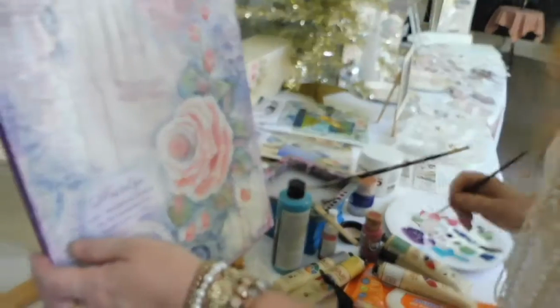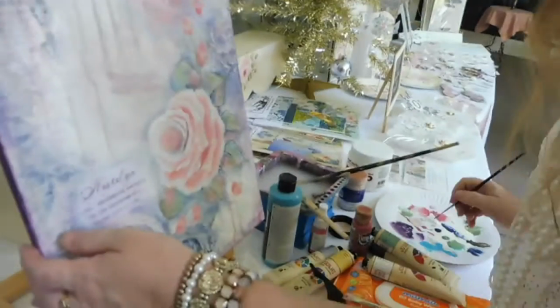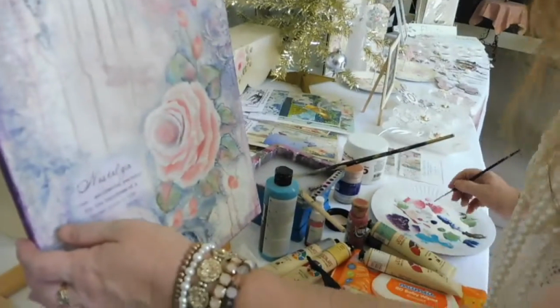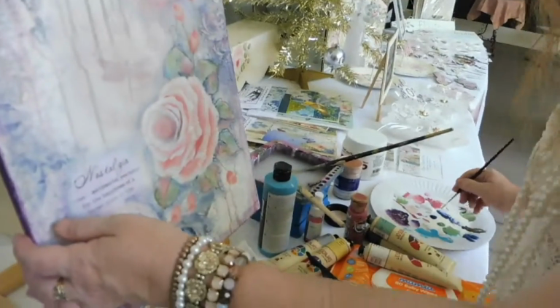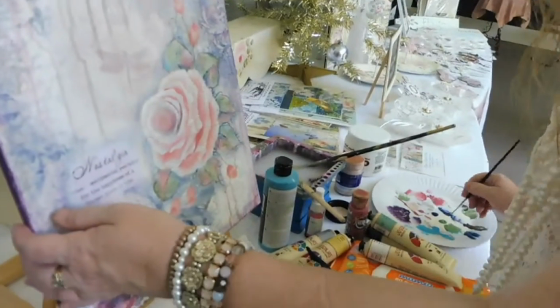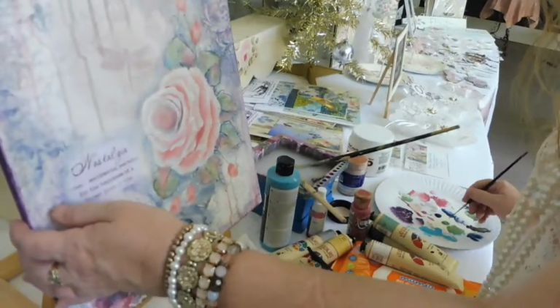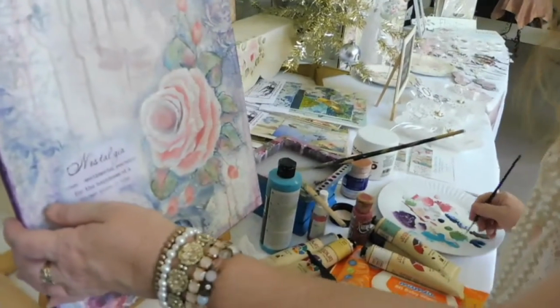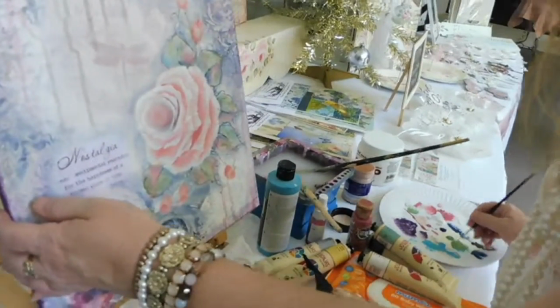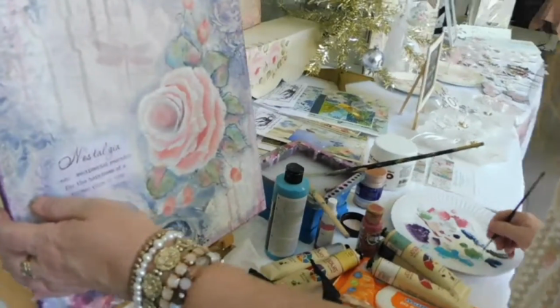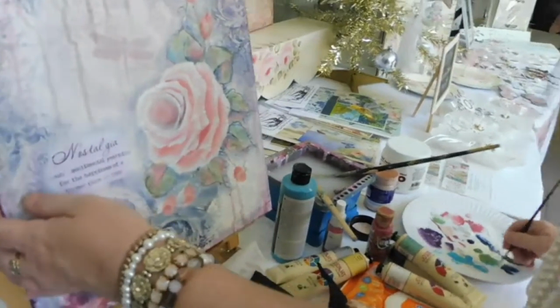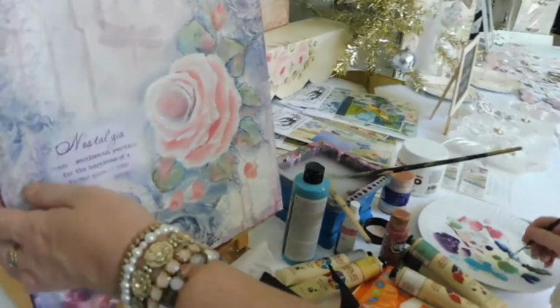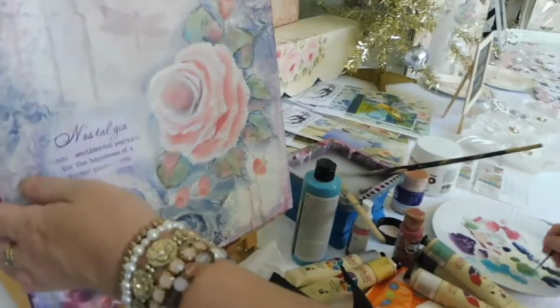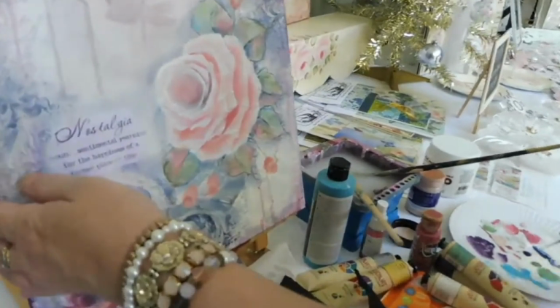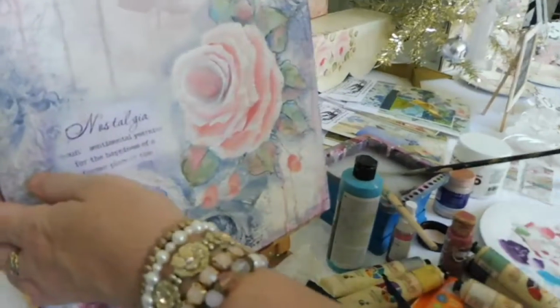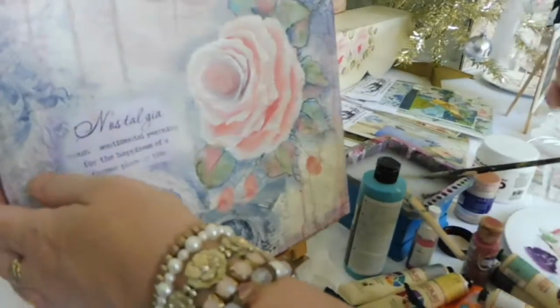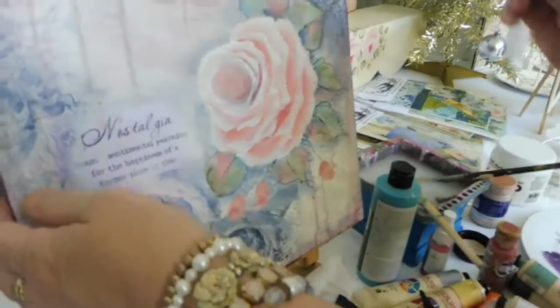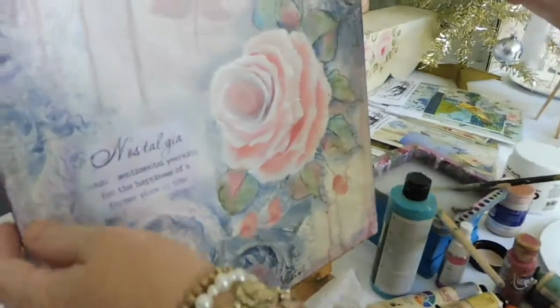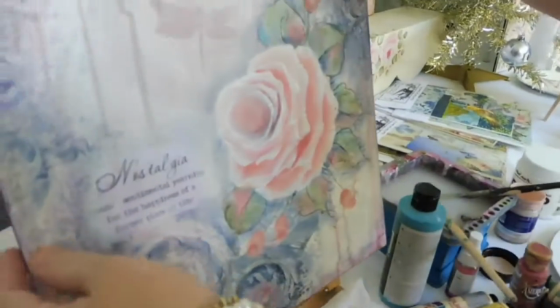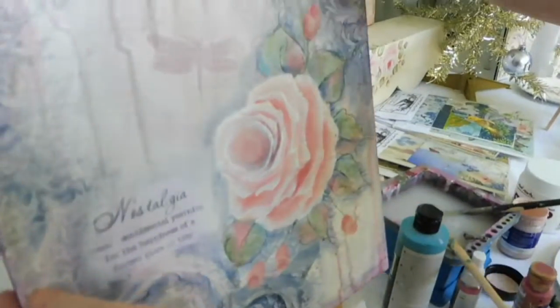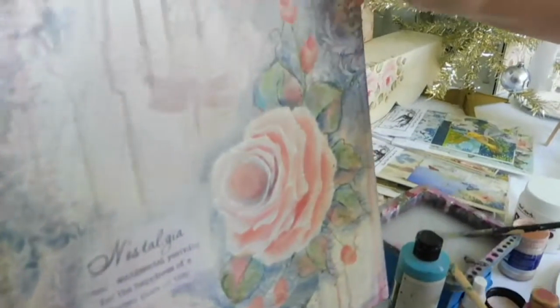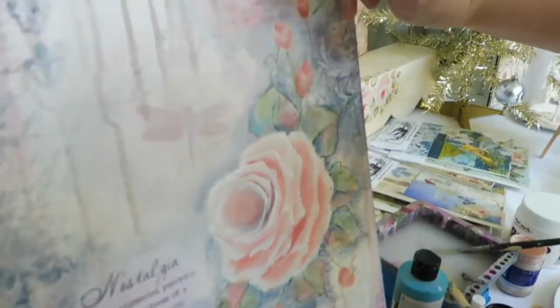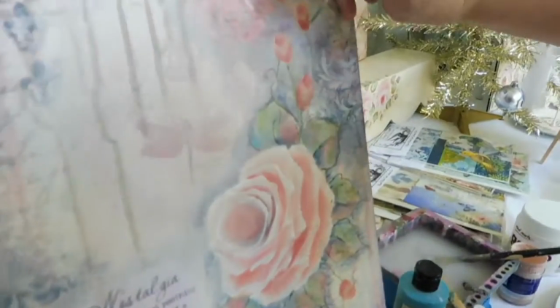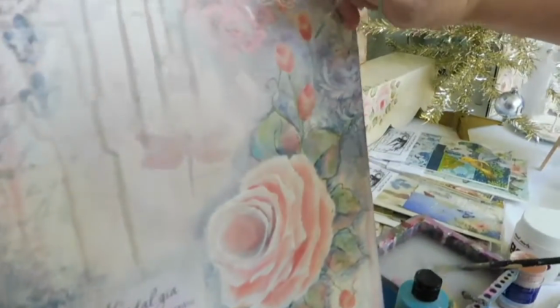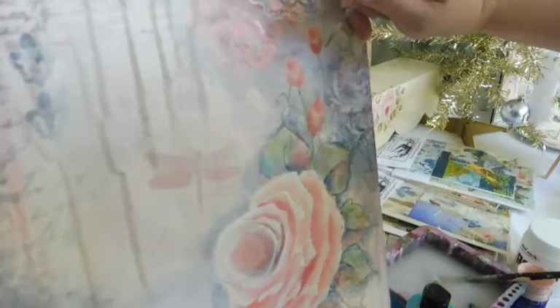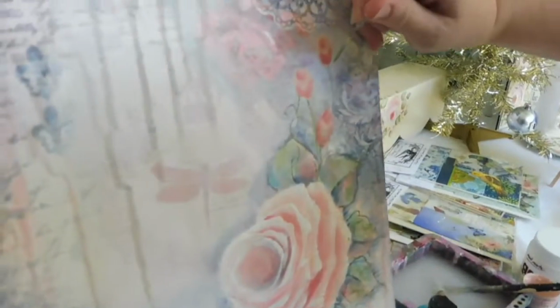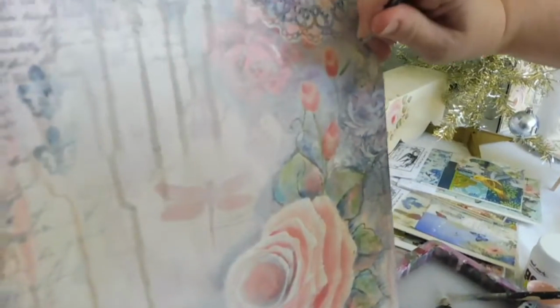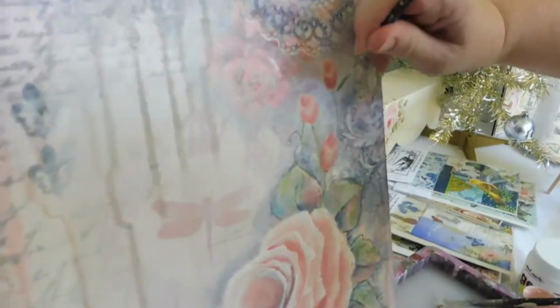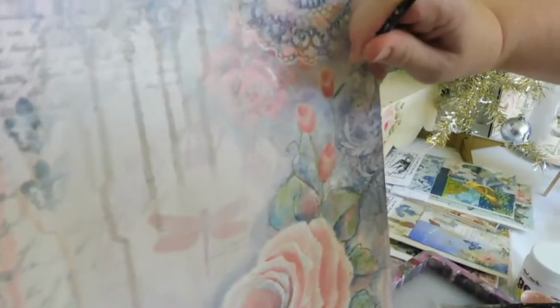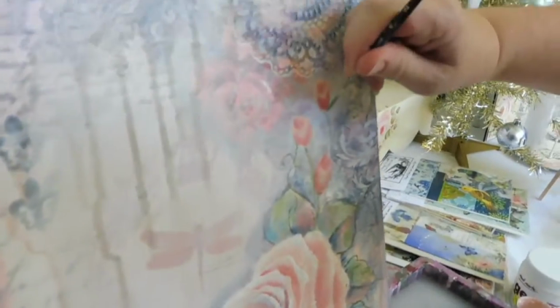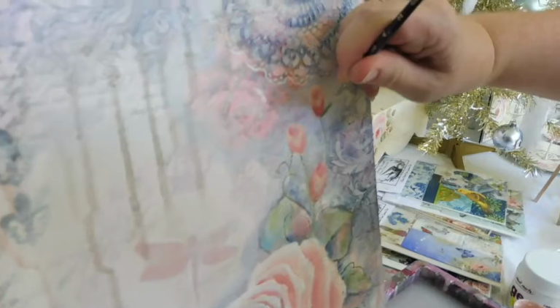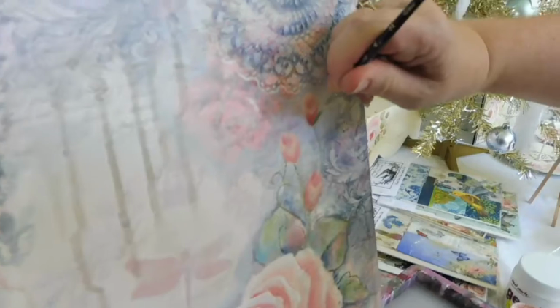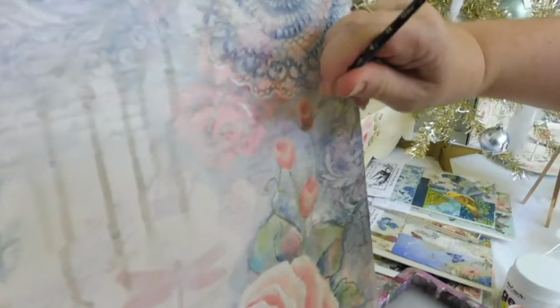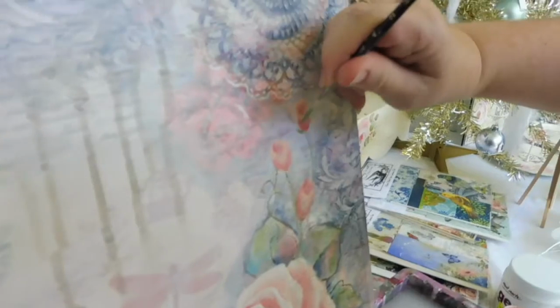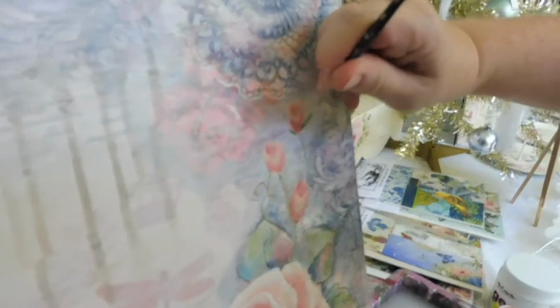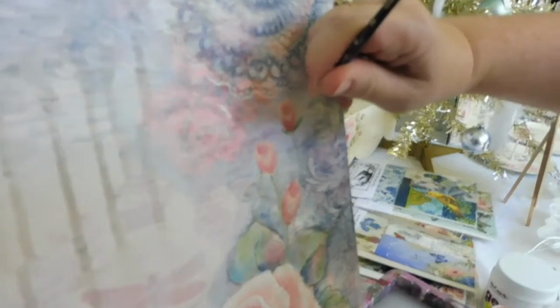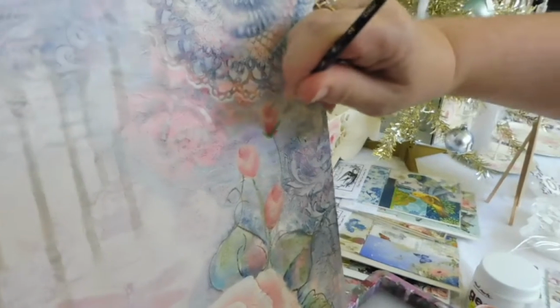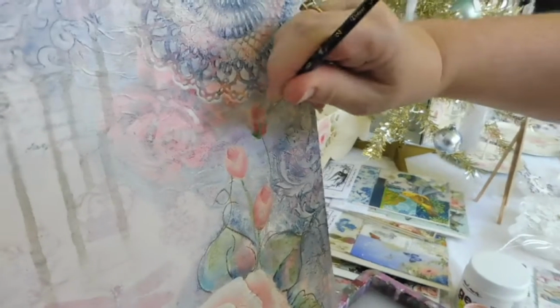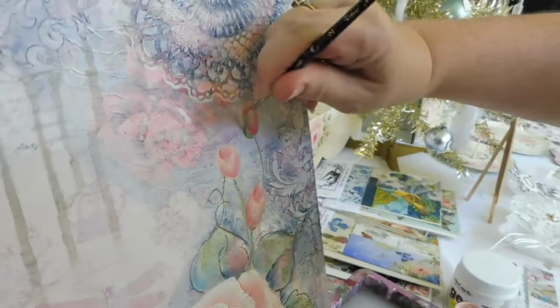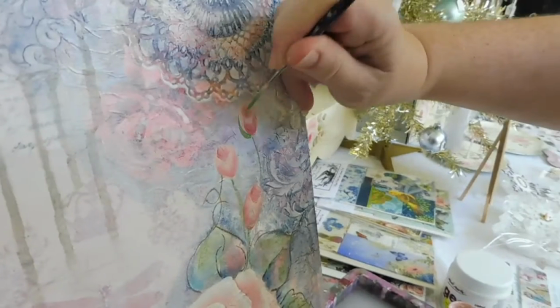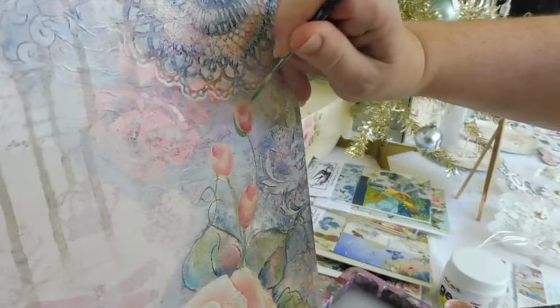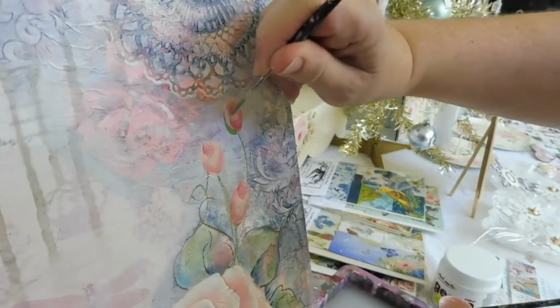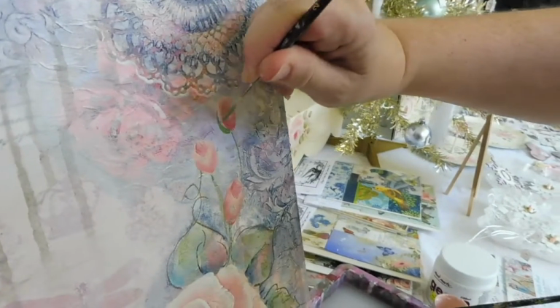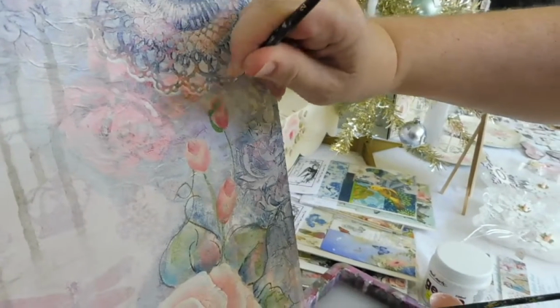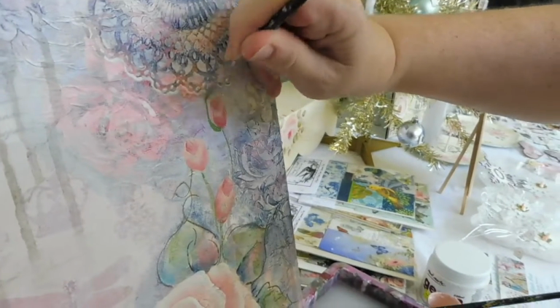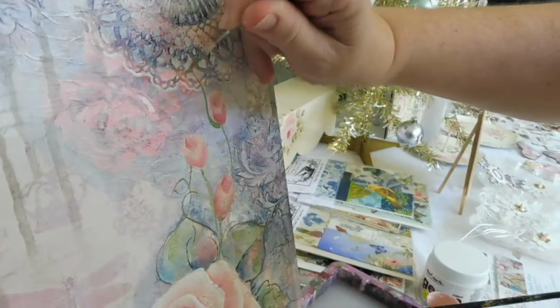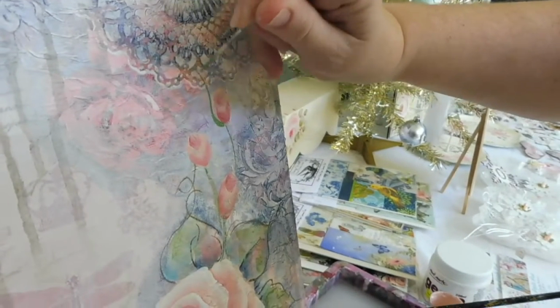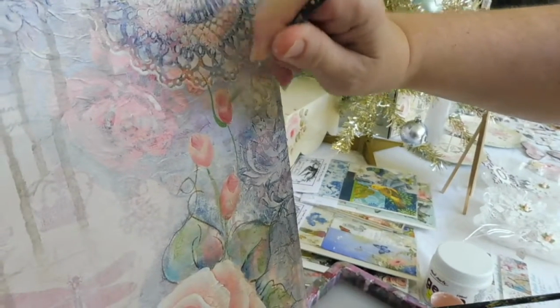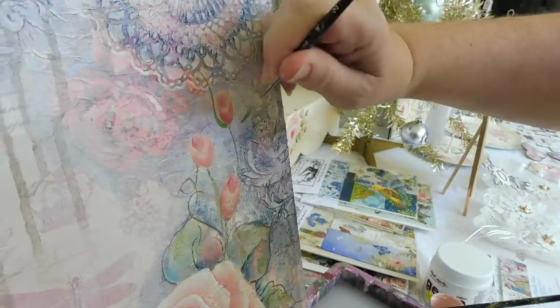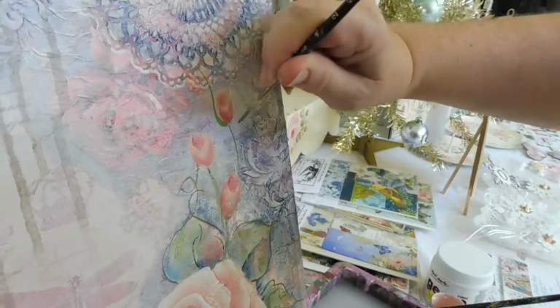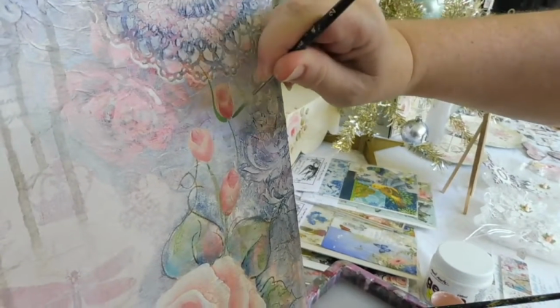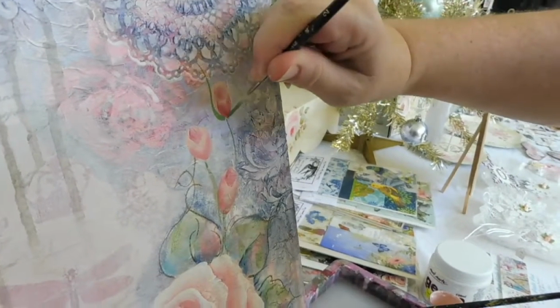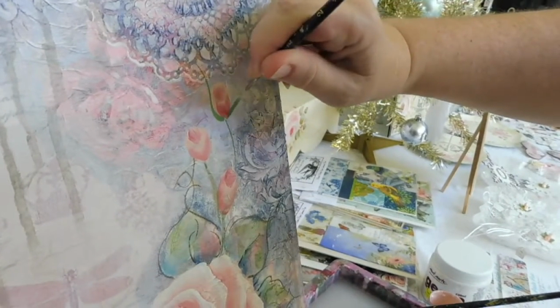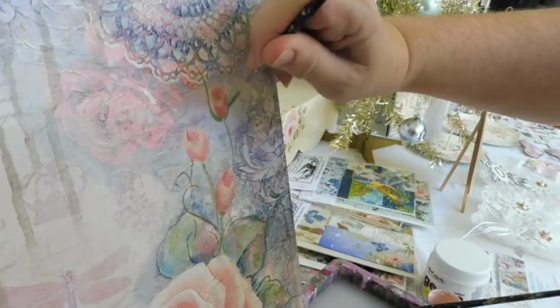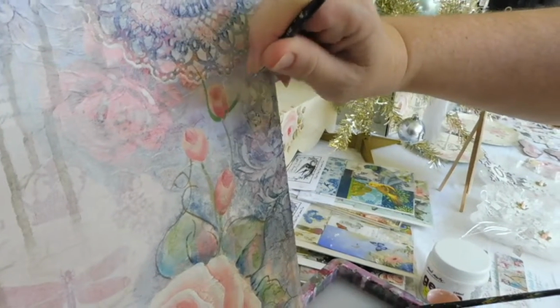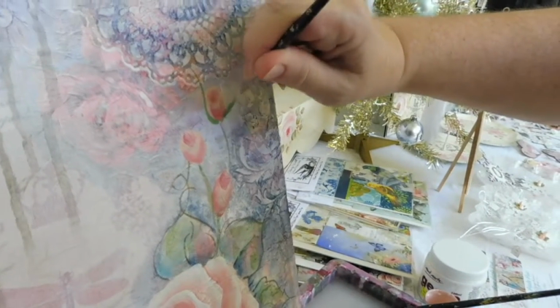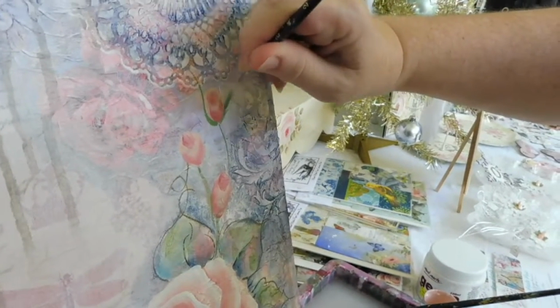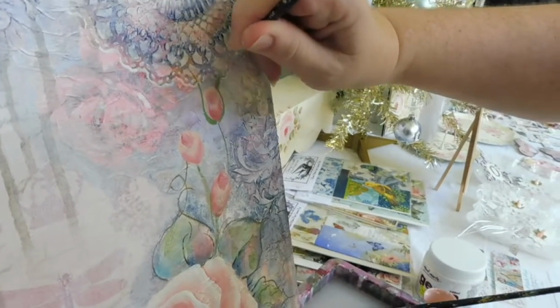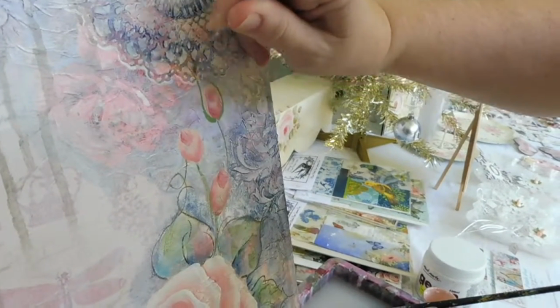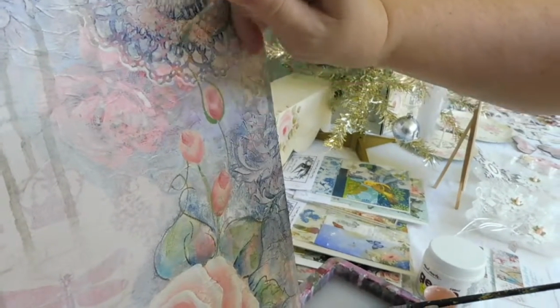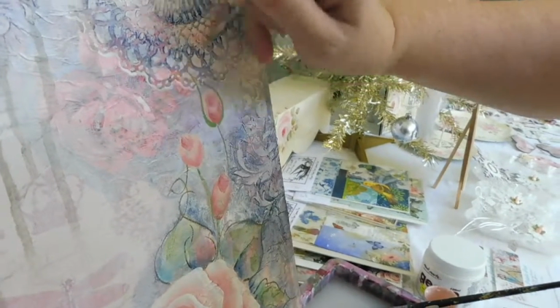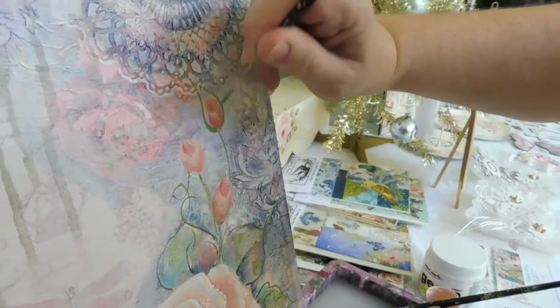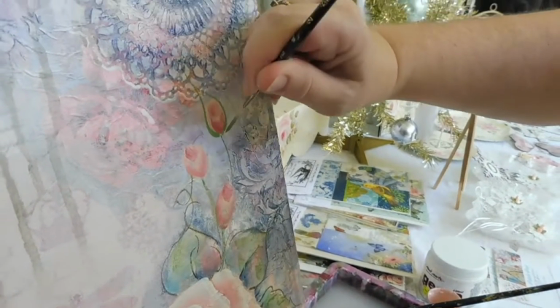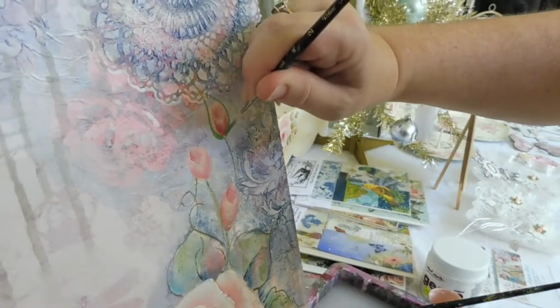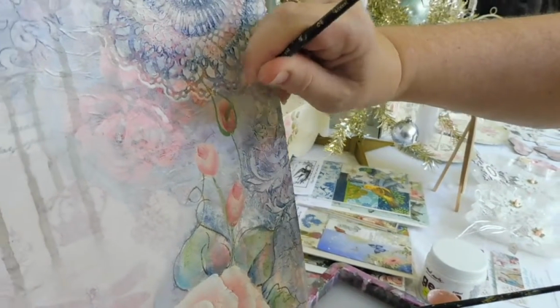And I'm just going to put some little tendrils around our rose buds.